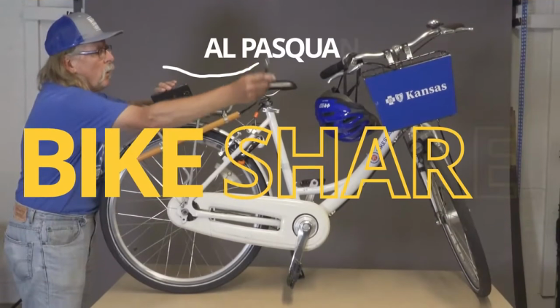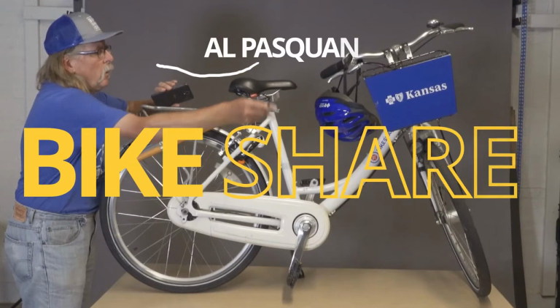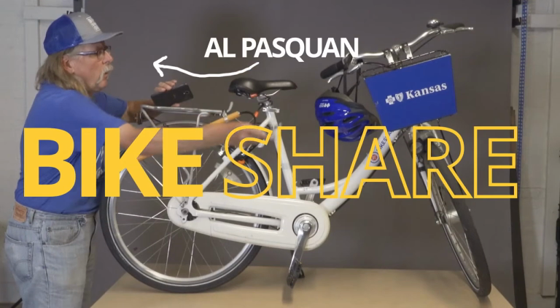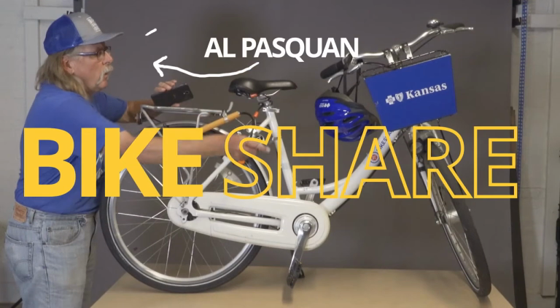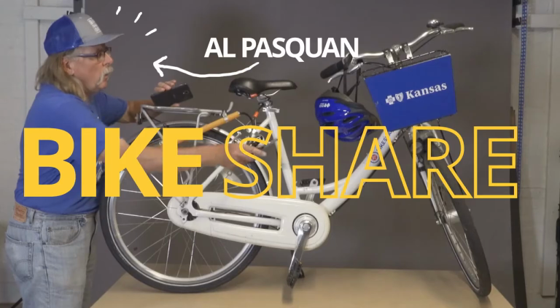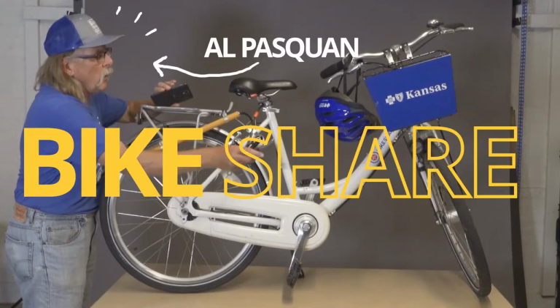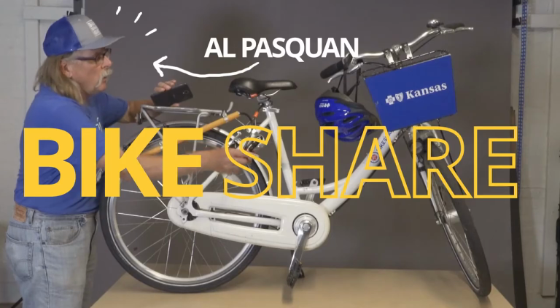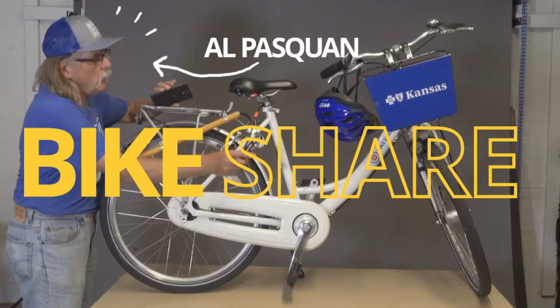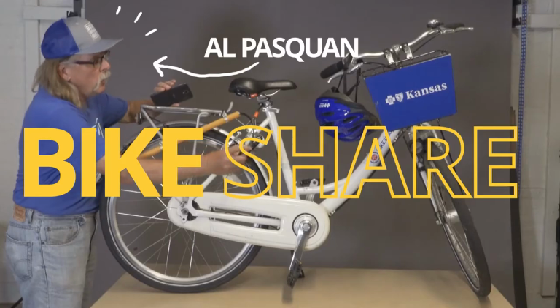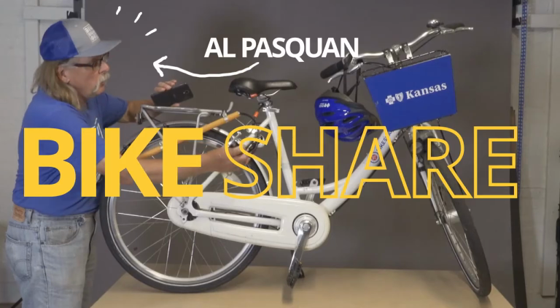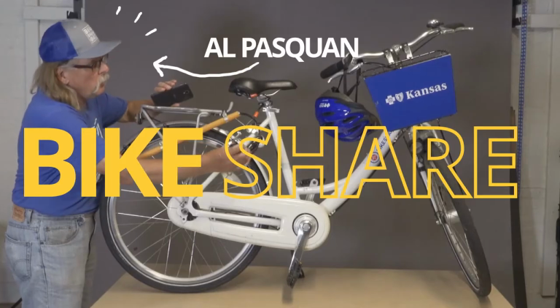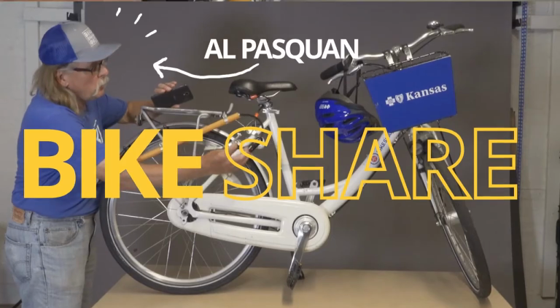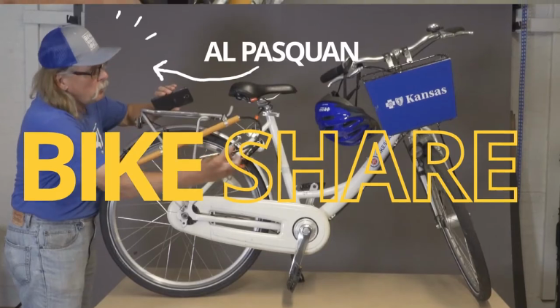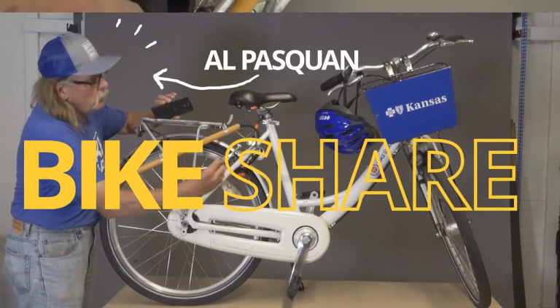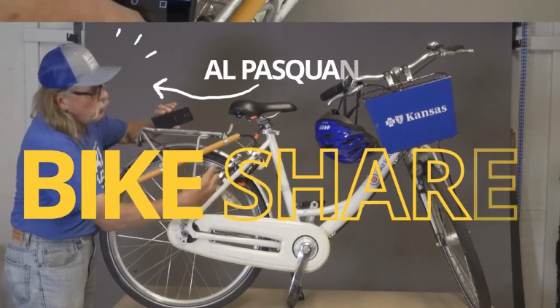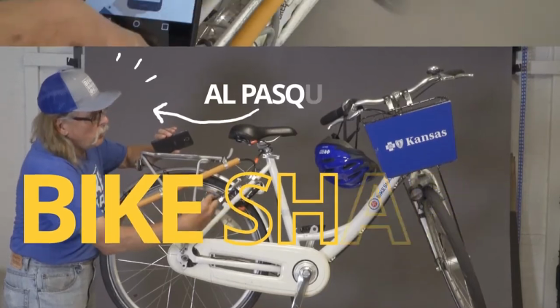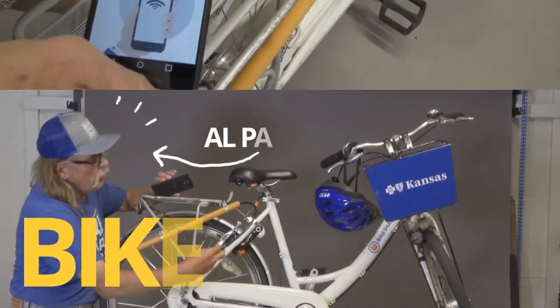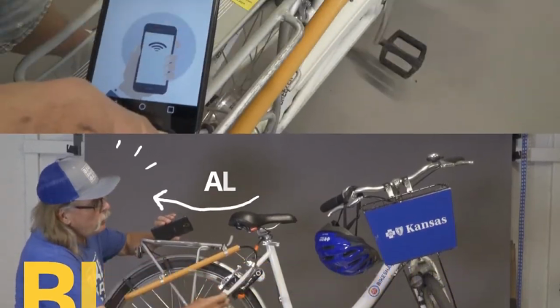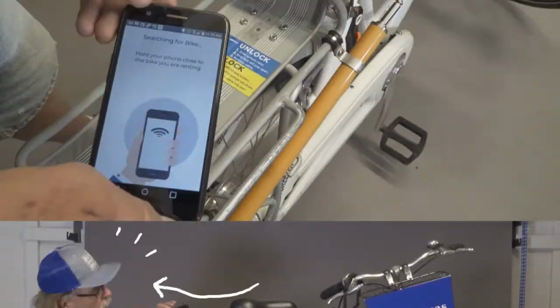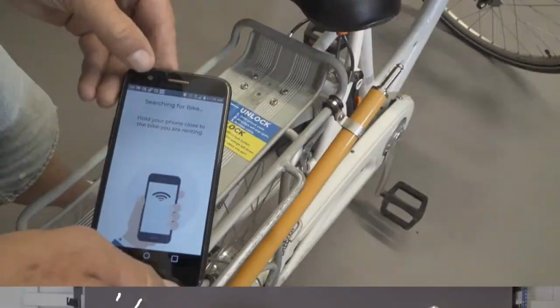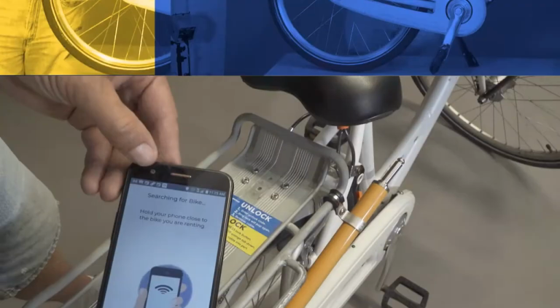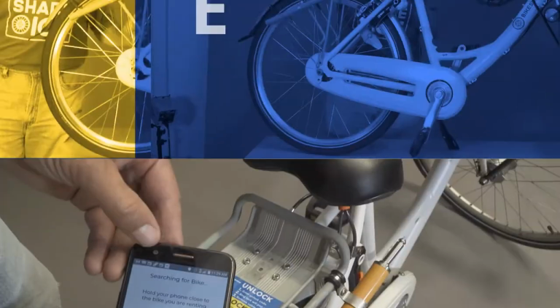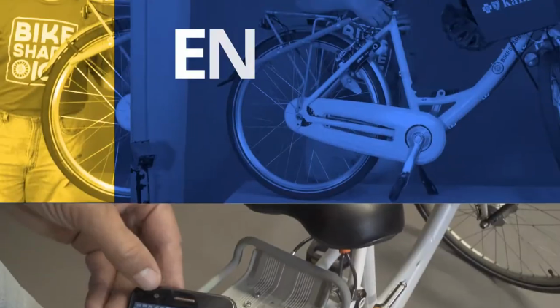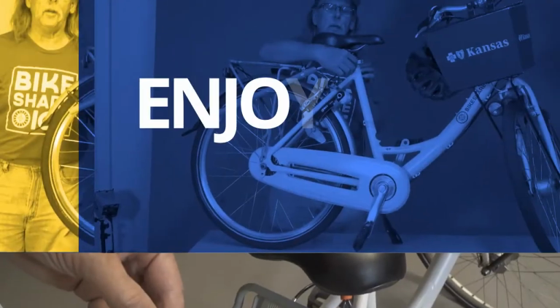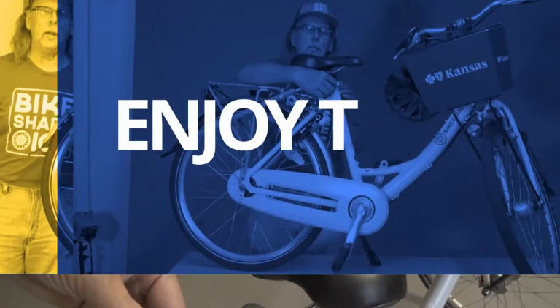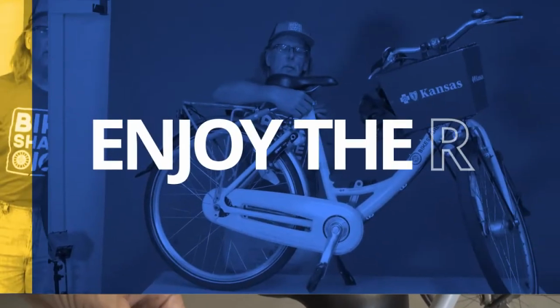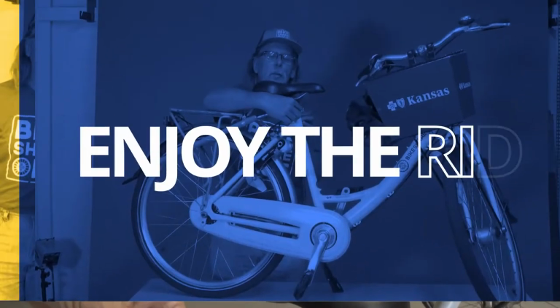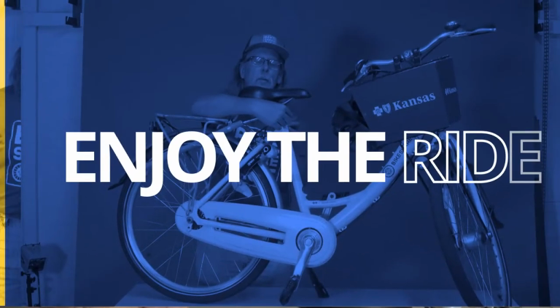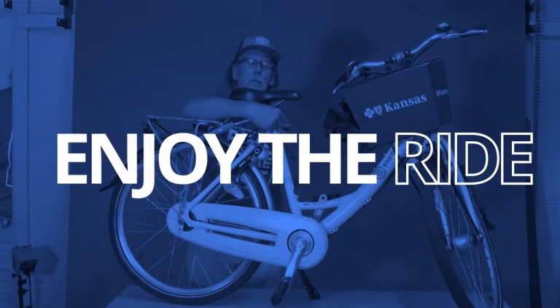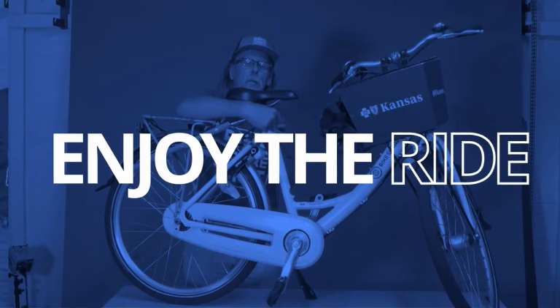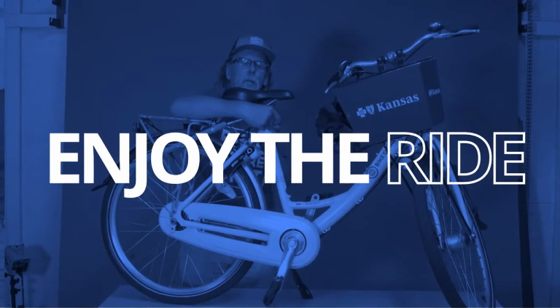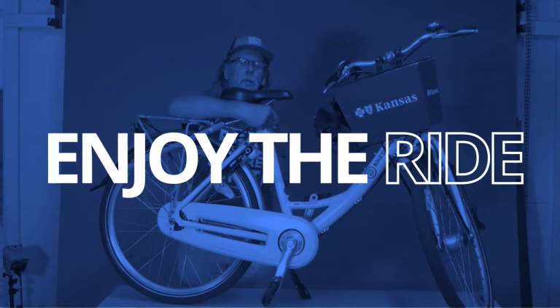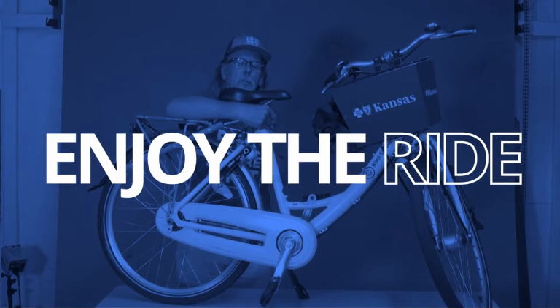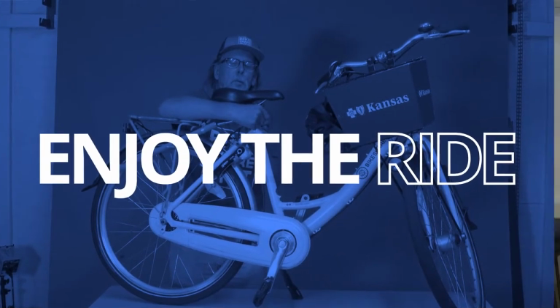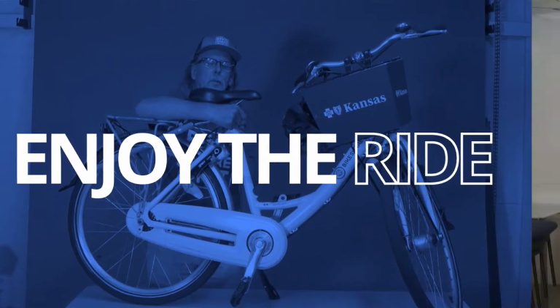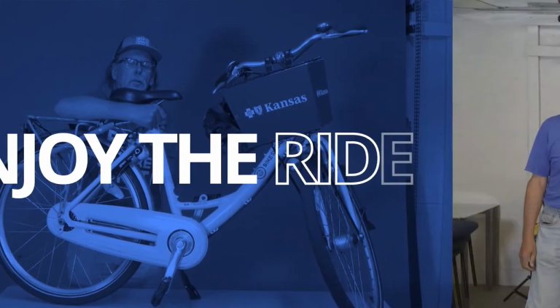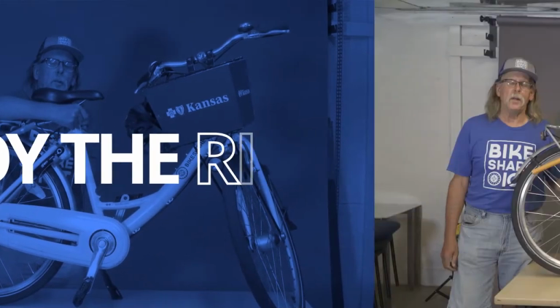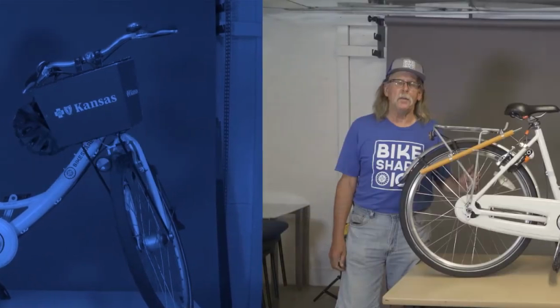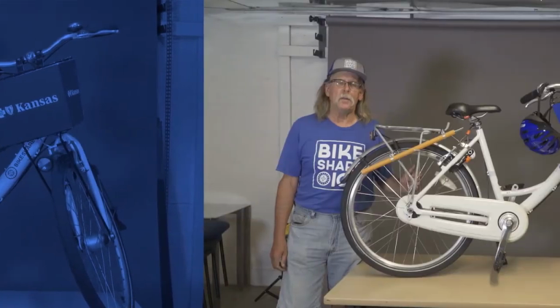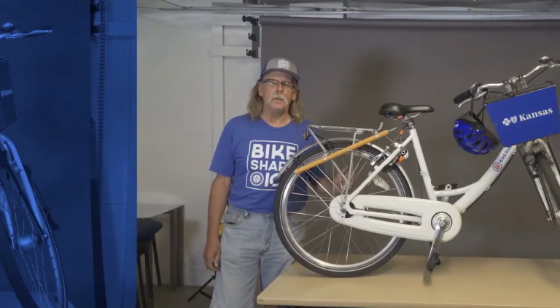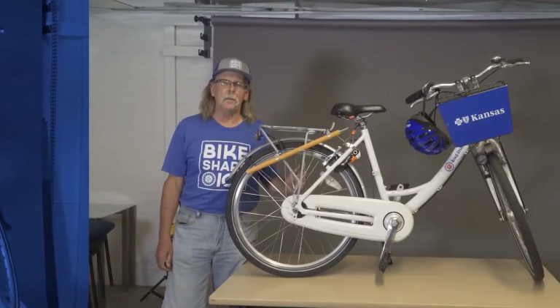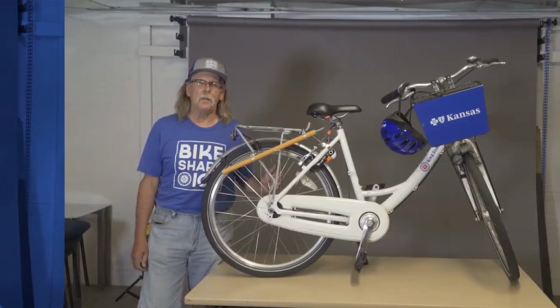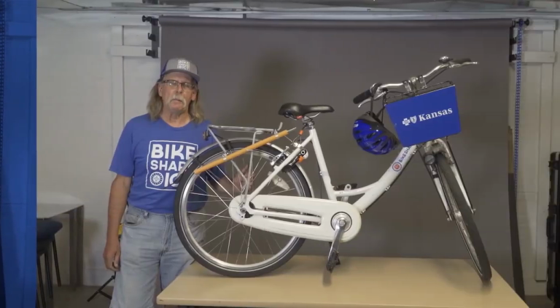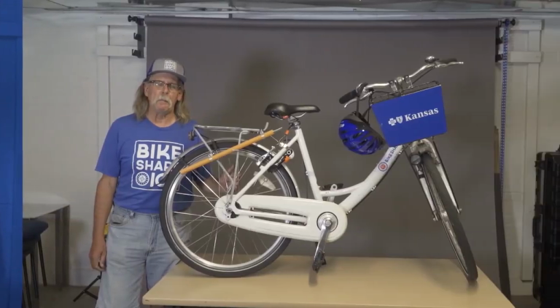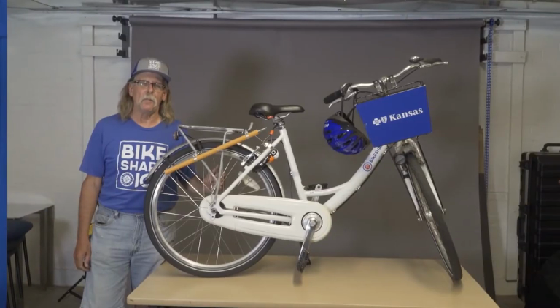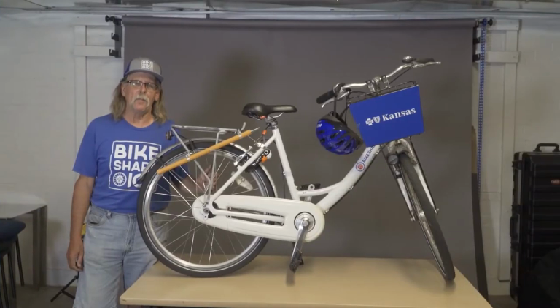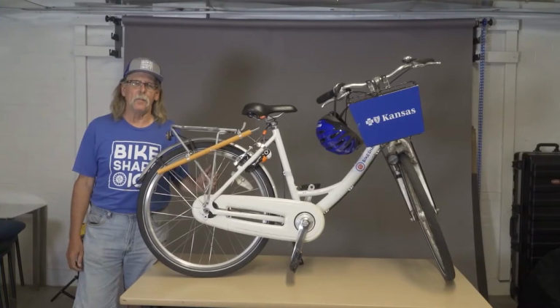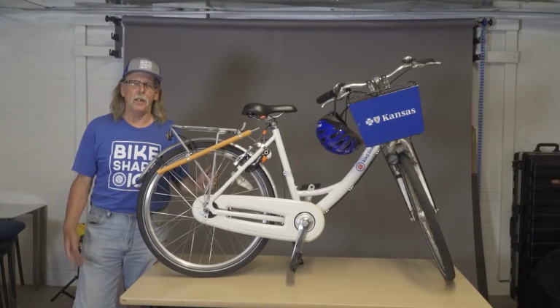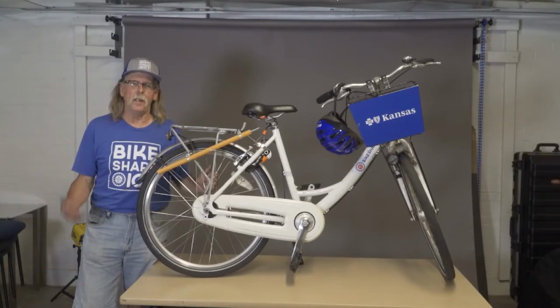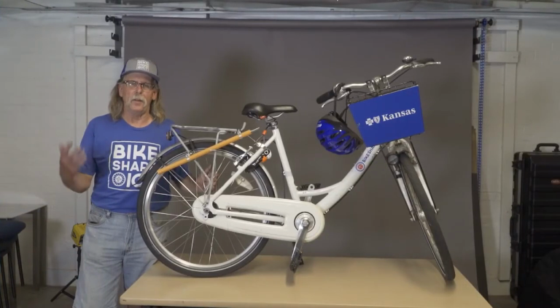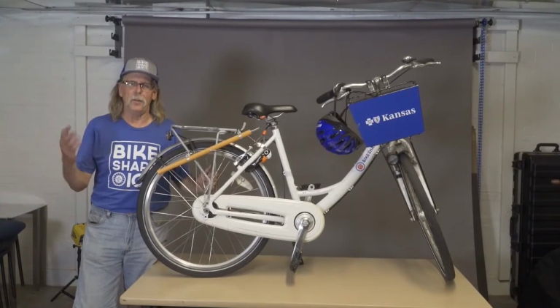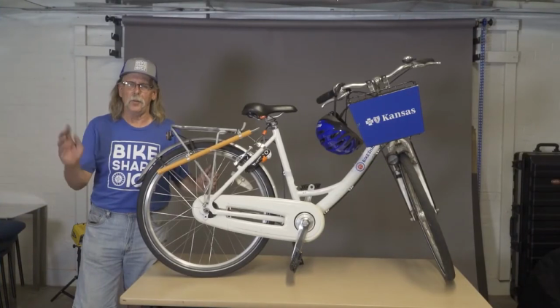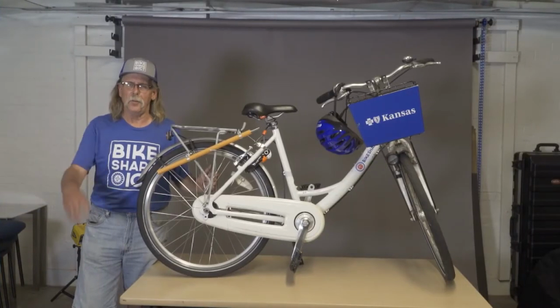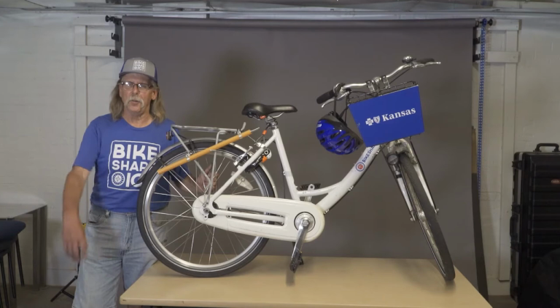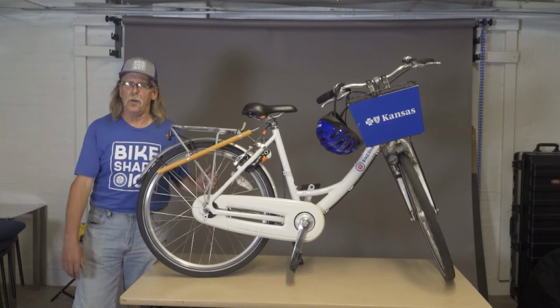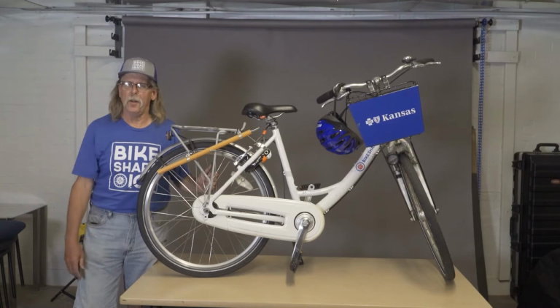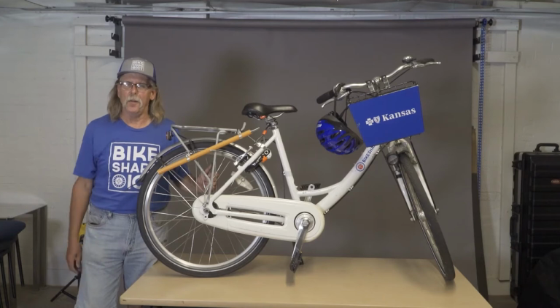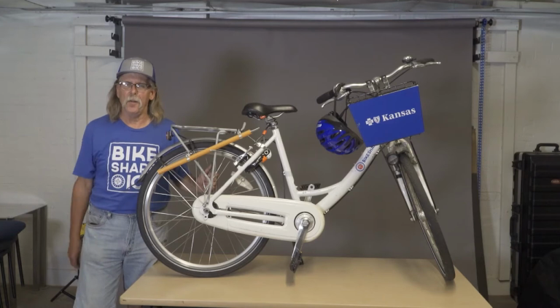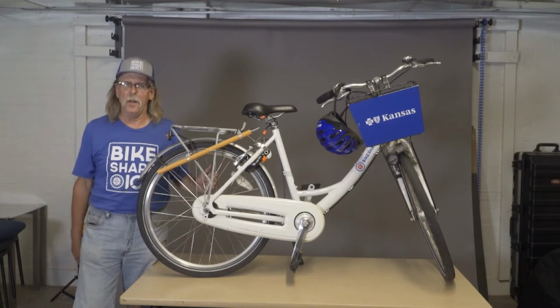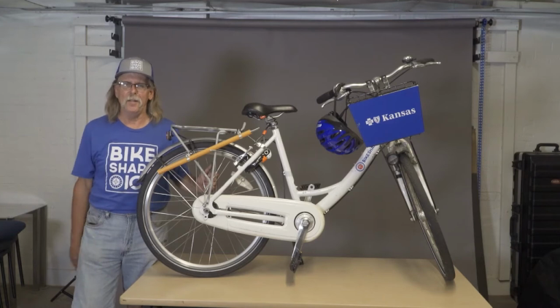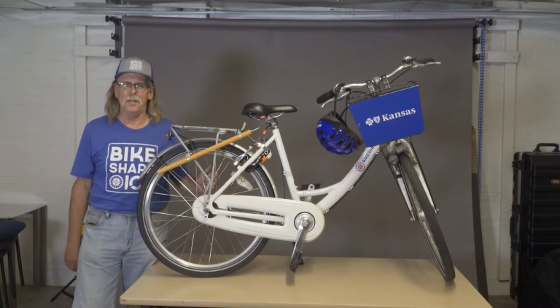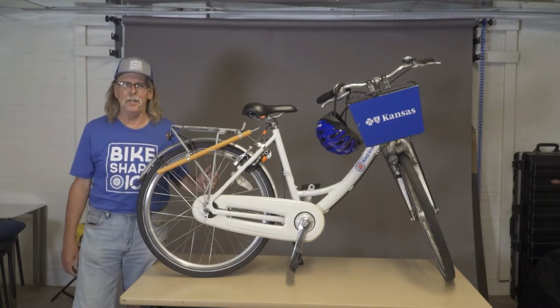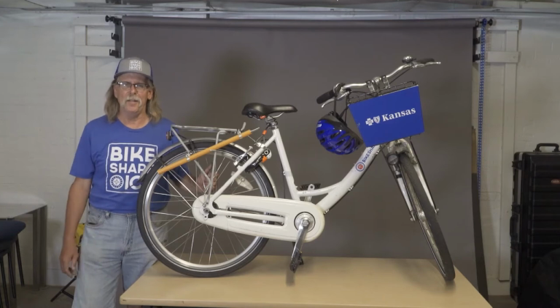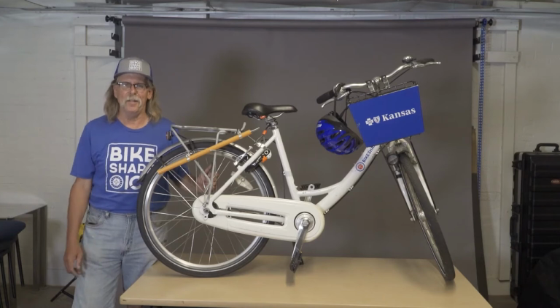Hi, I'm Al with Bikeshare here in Wichita and today we'd like to show you how to unlock a bike so you can get out and have fun.